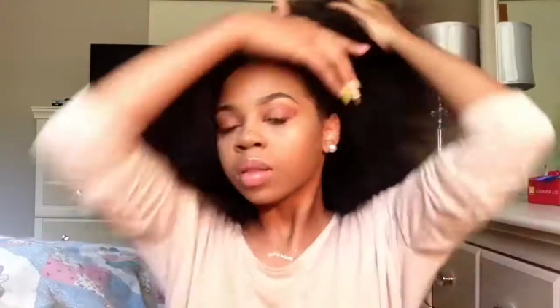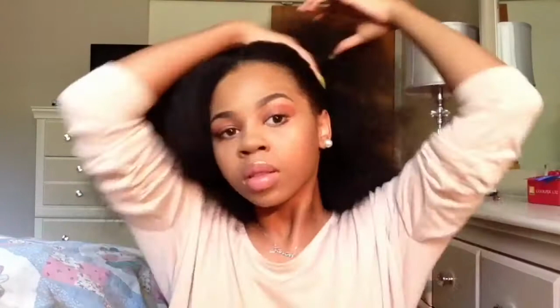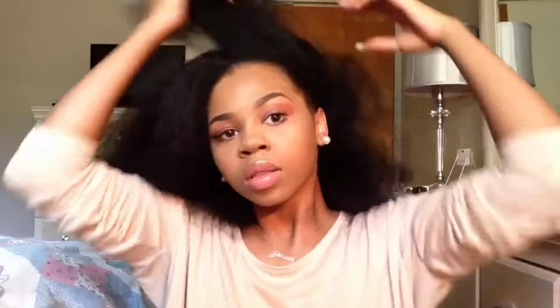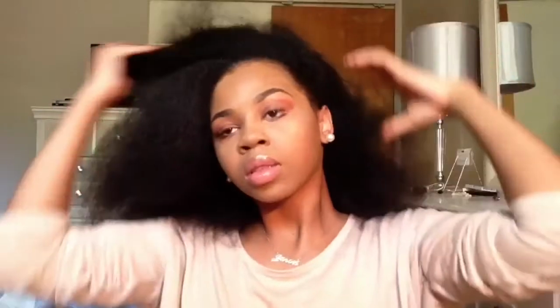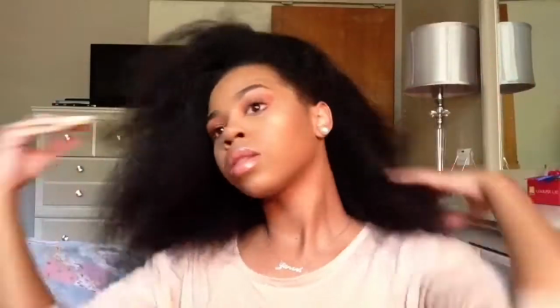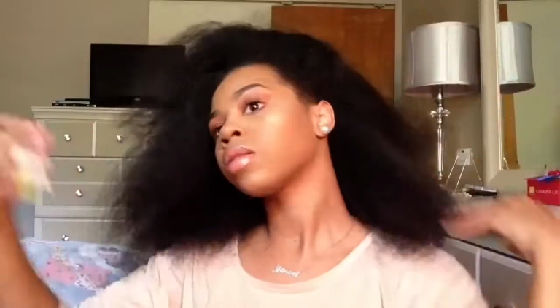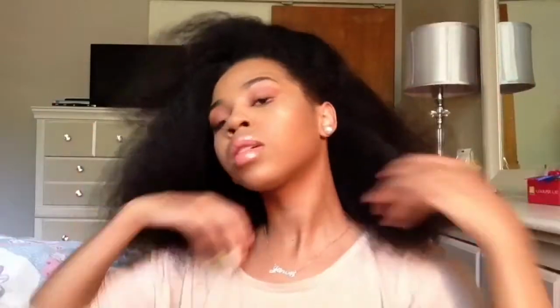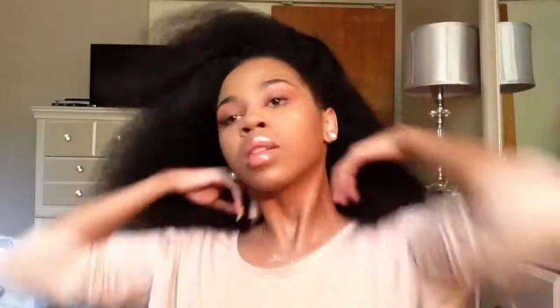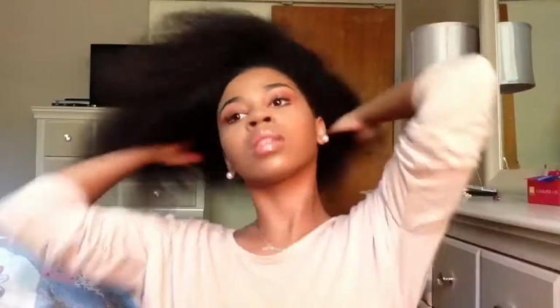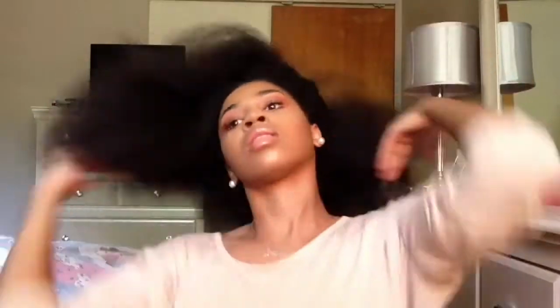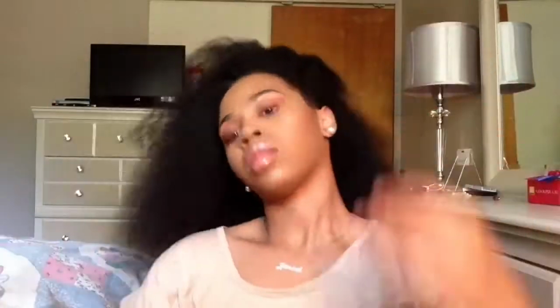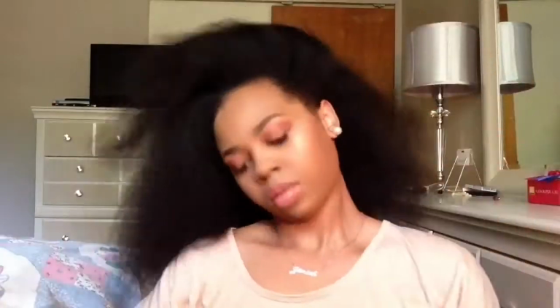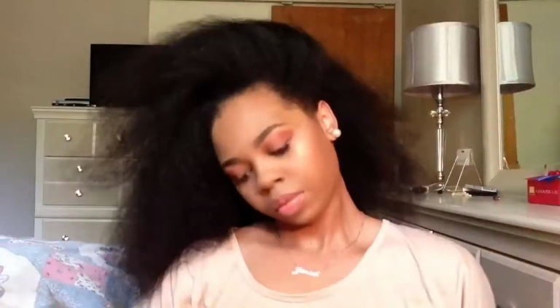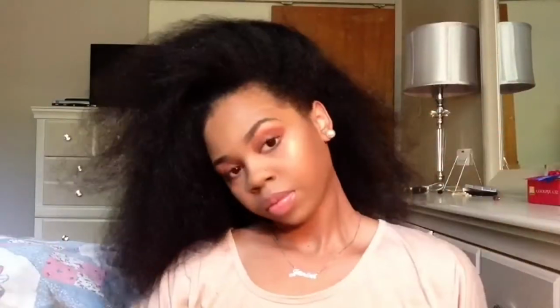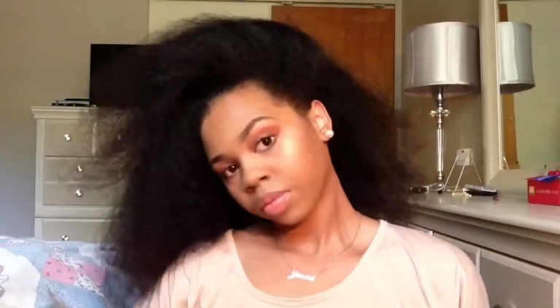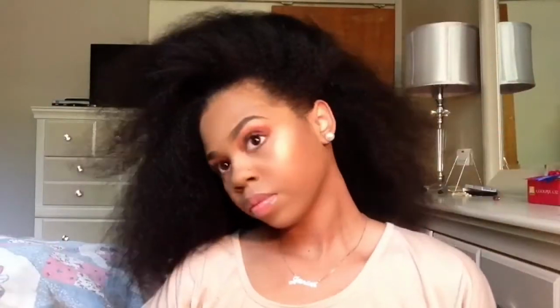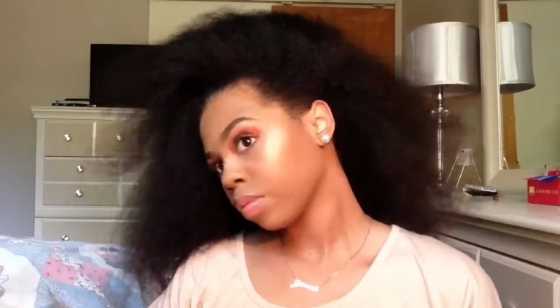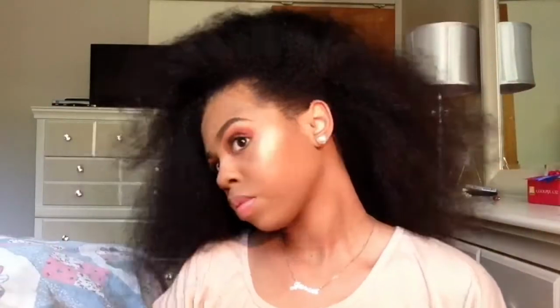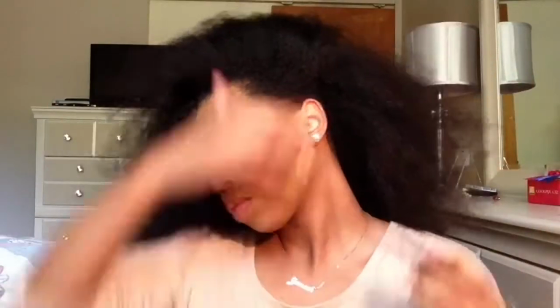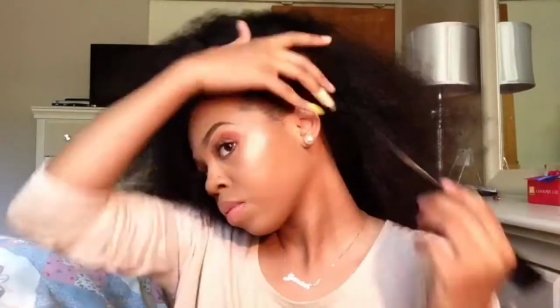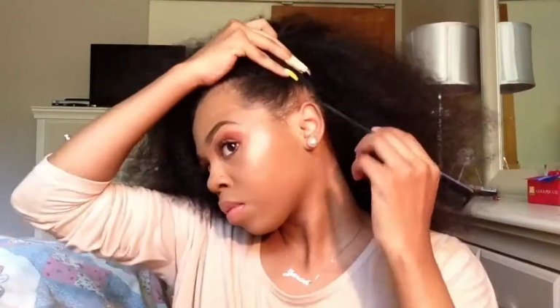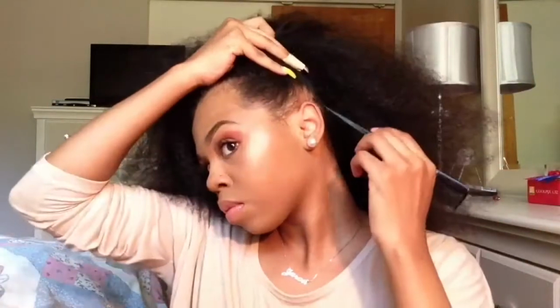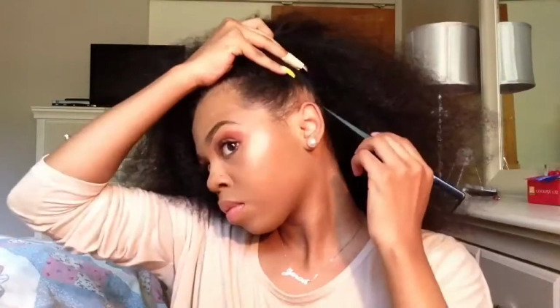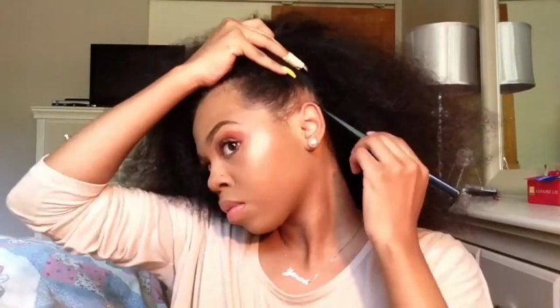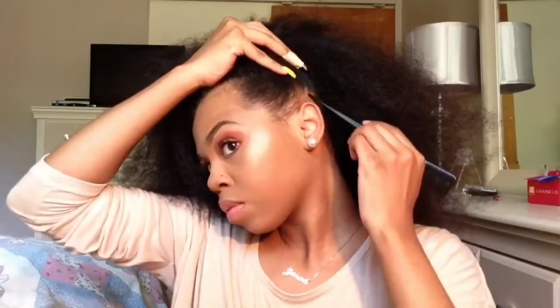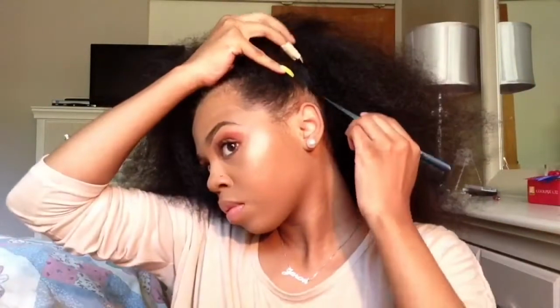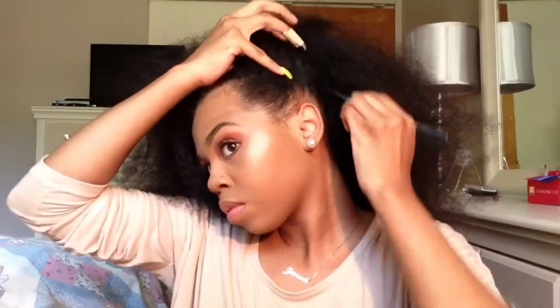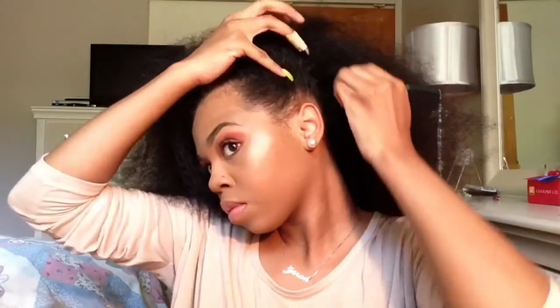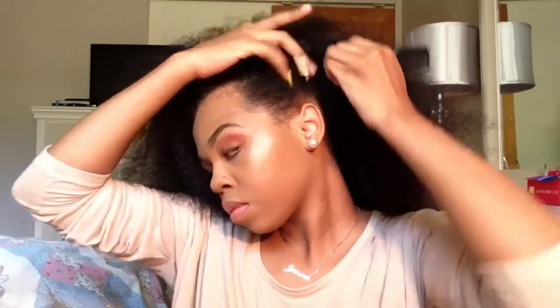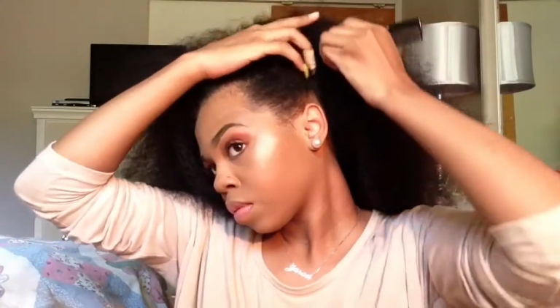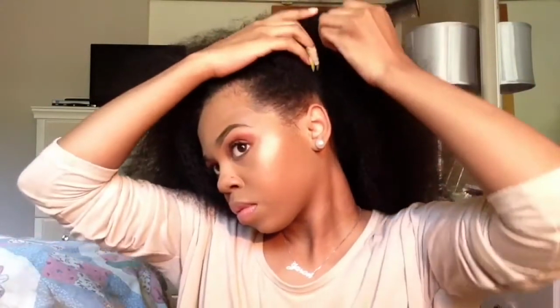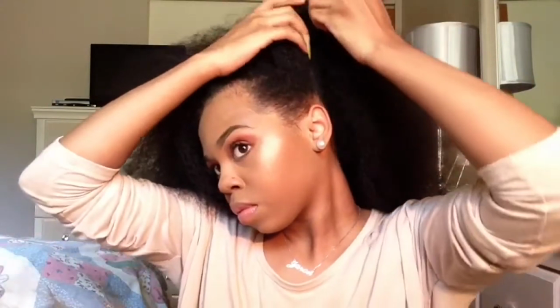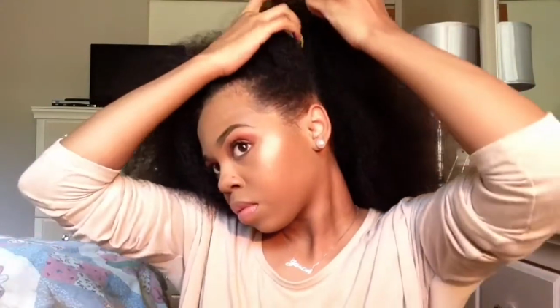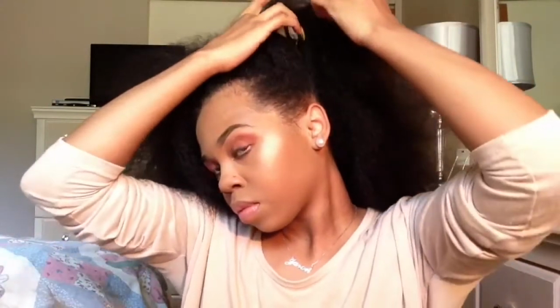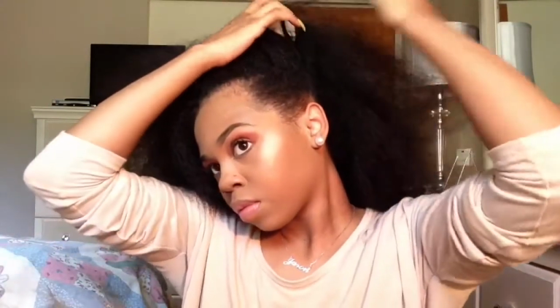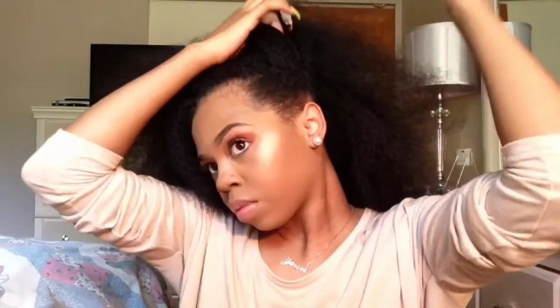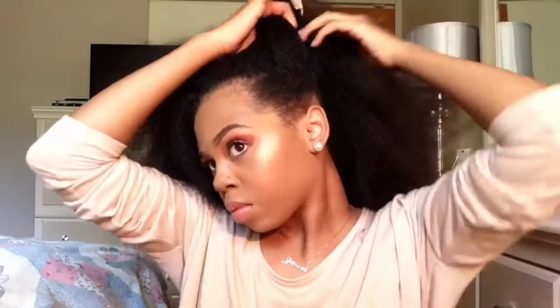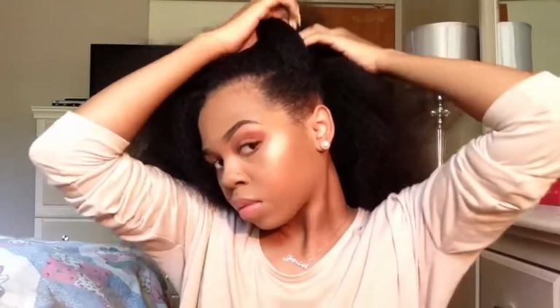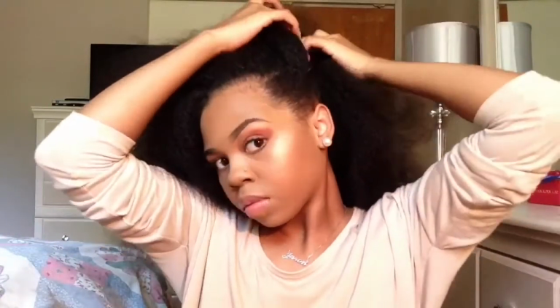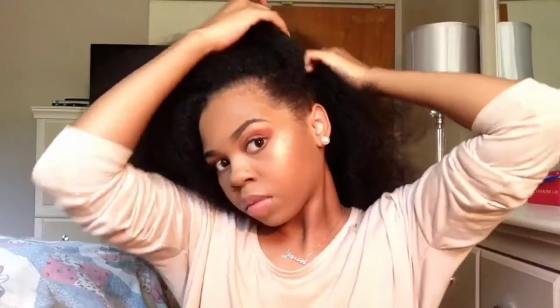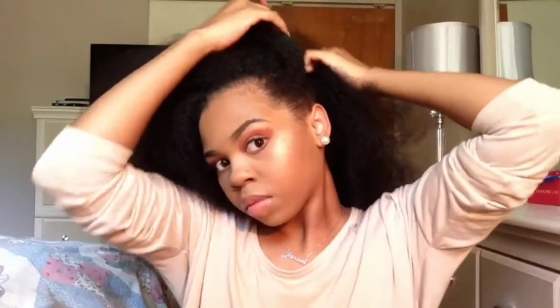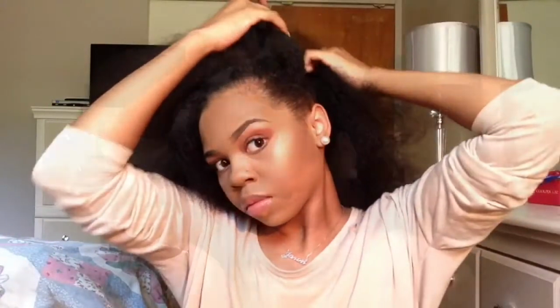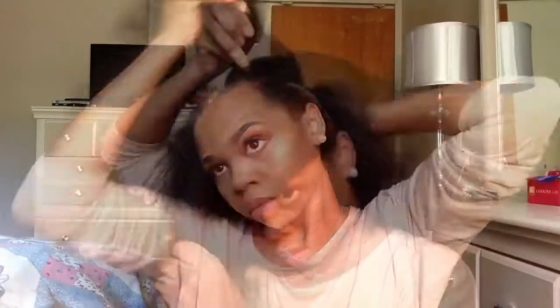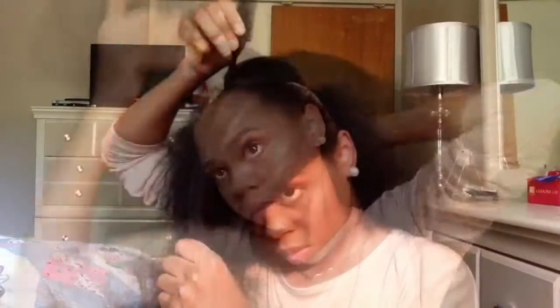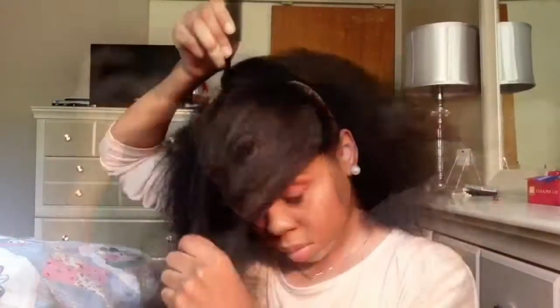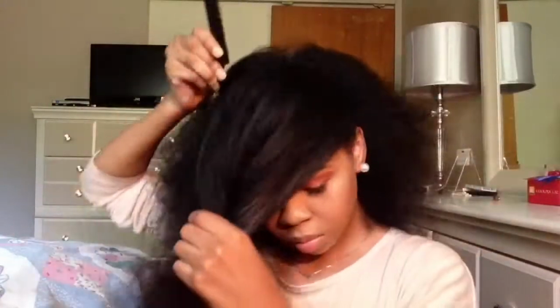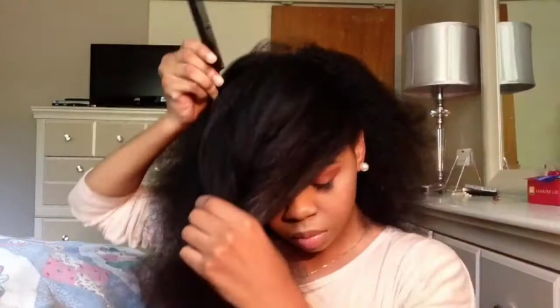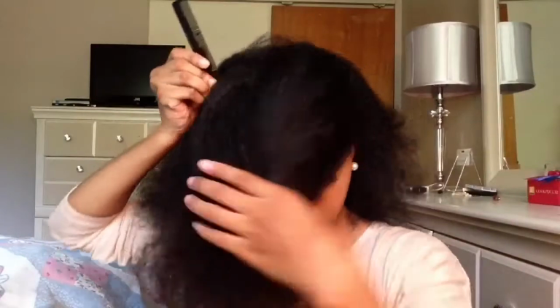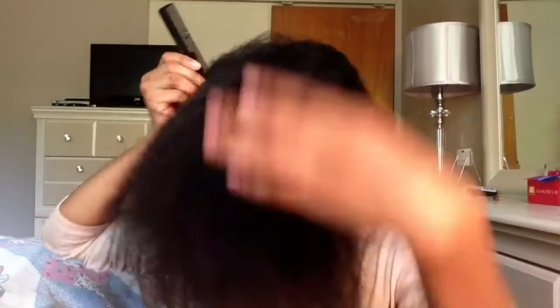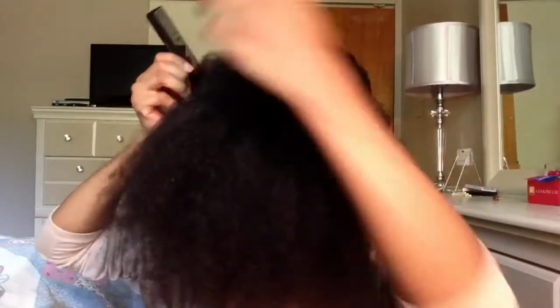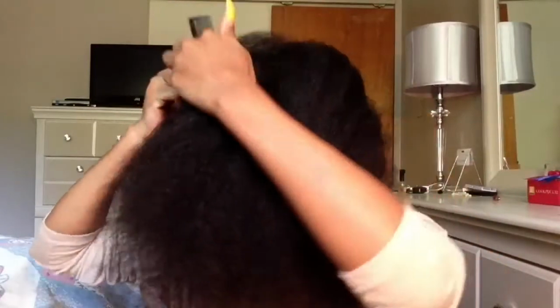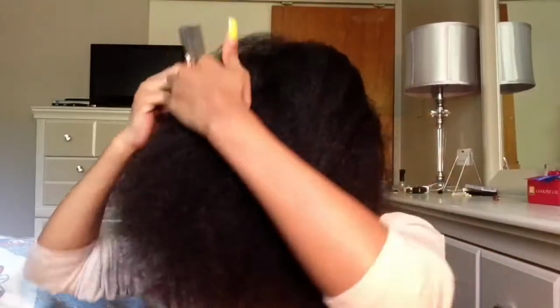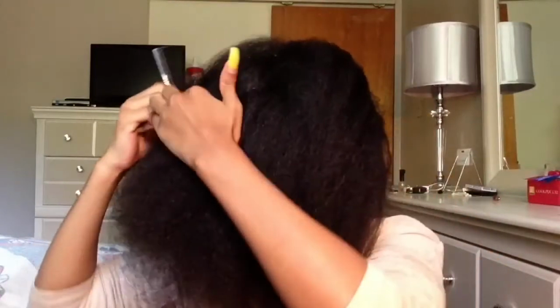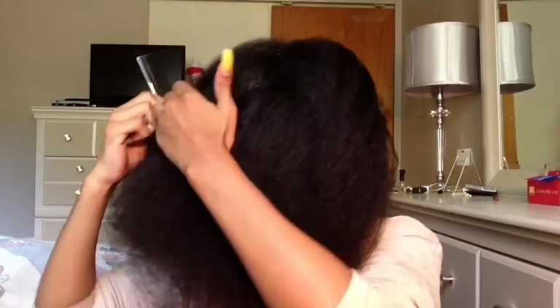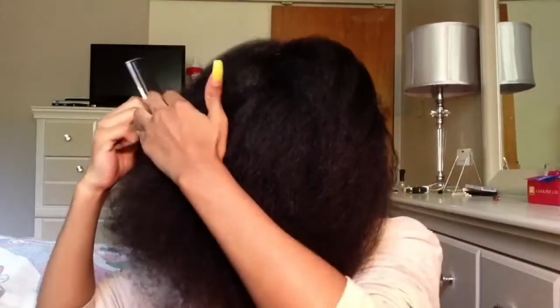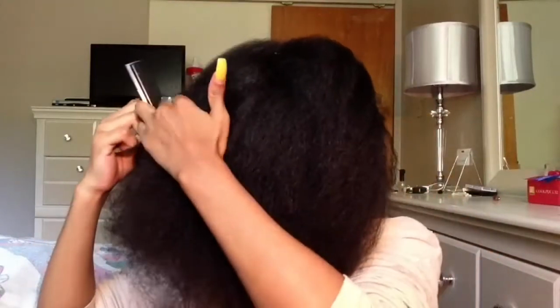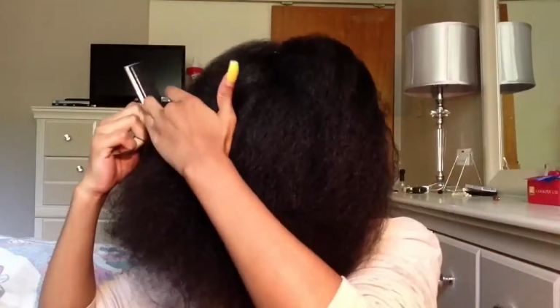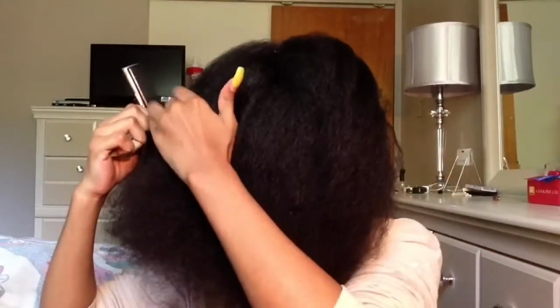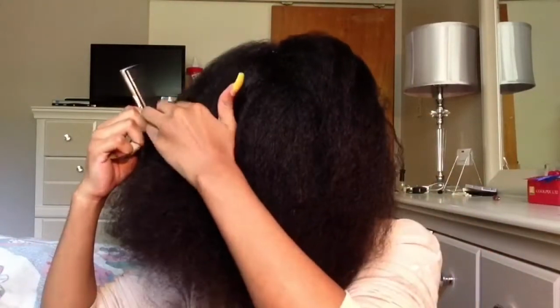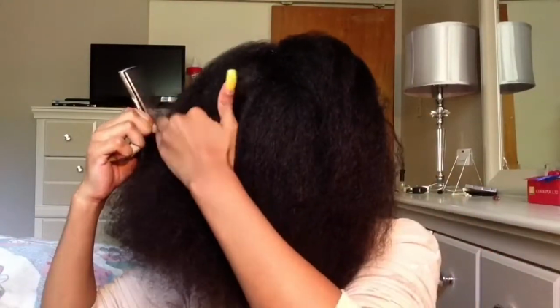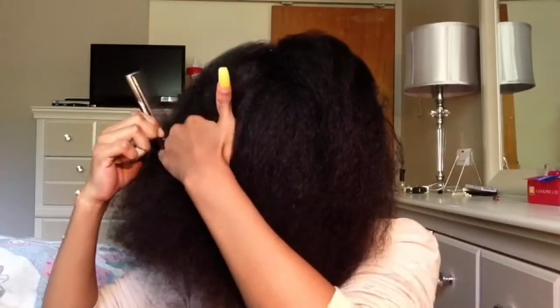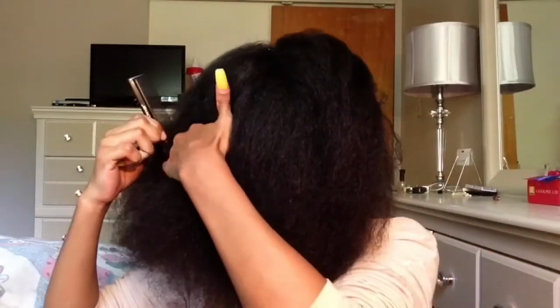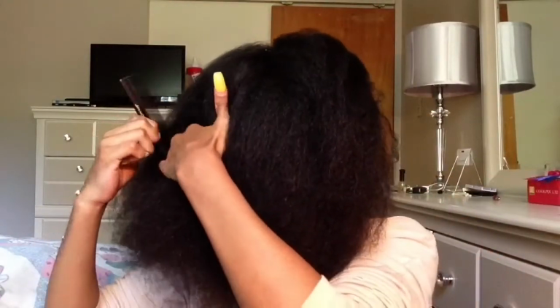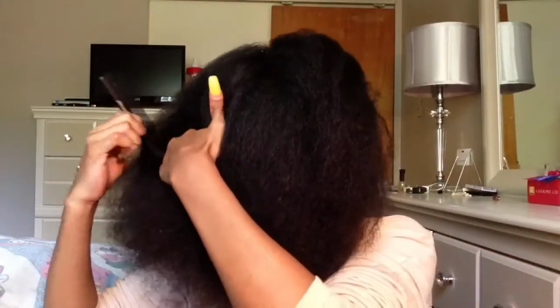So what you're going to do first is part your hair from ear to ear, and make sure your parting is as straight as you can get it.